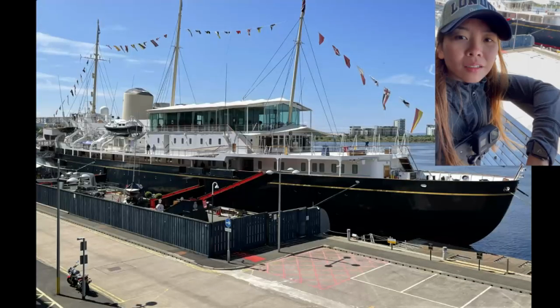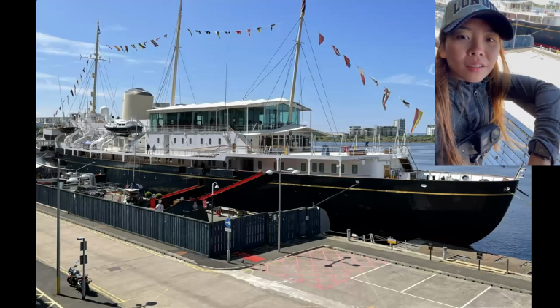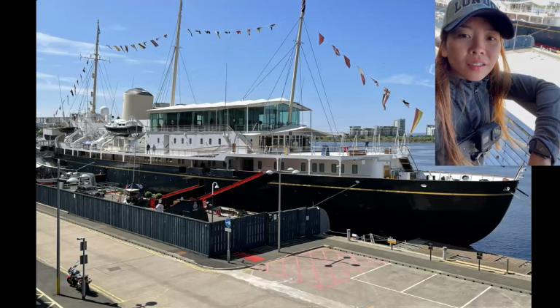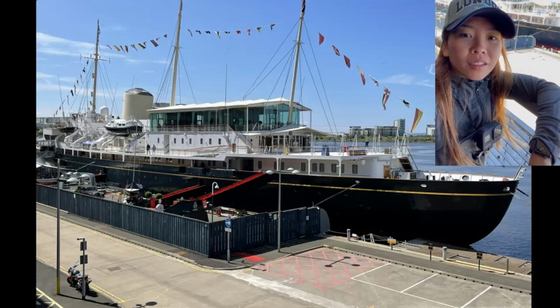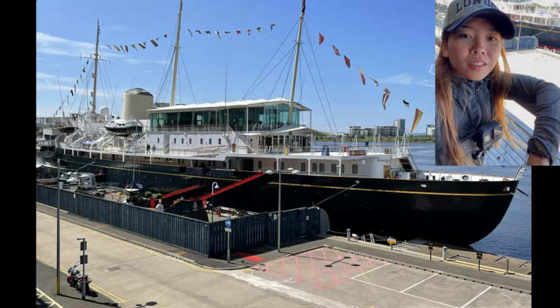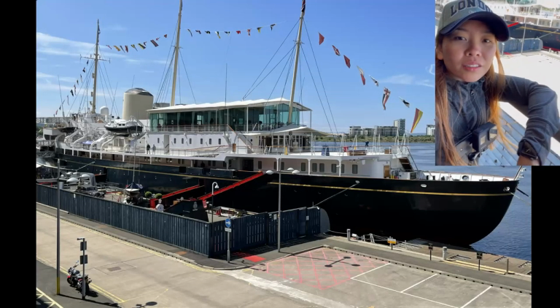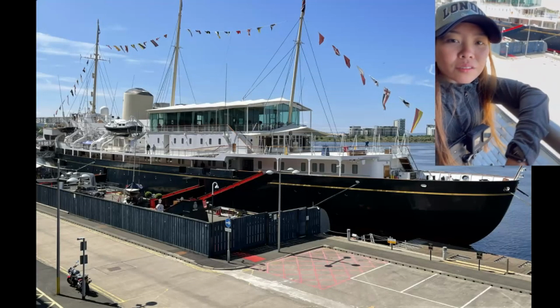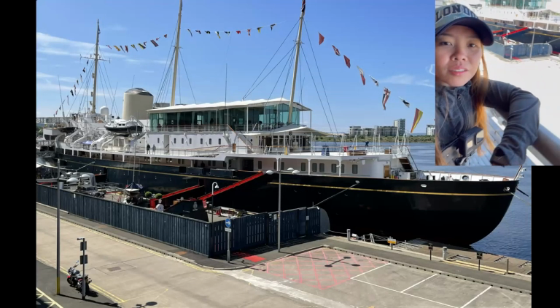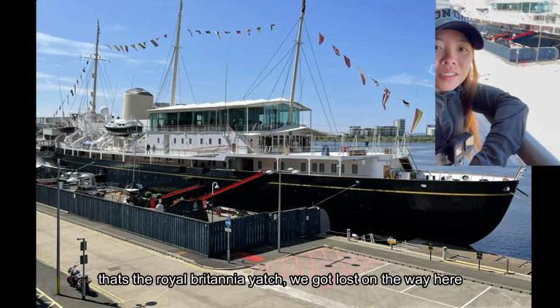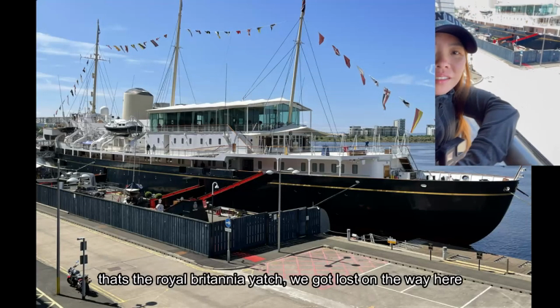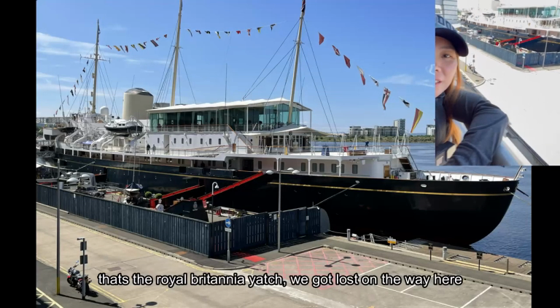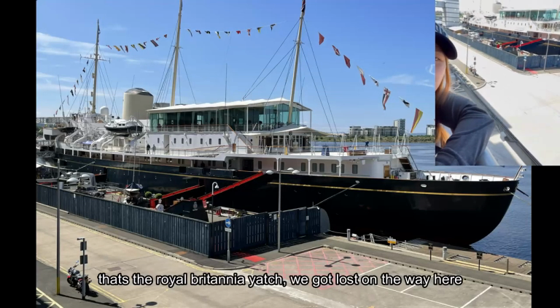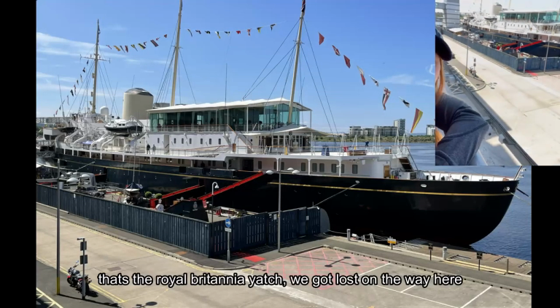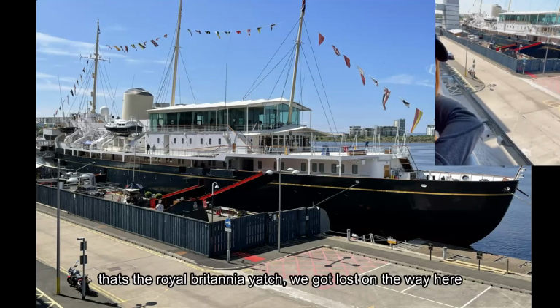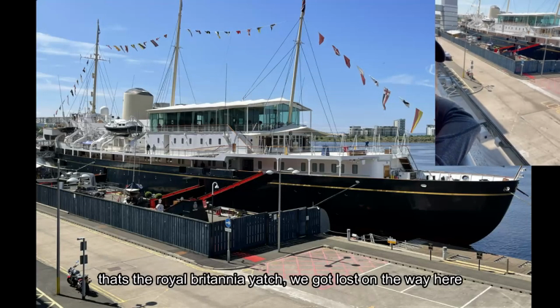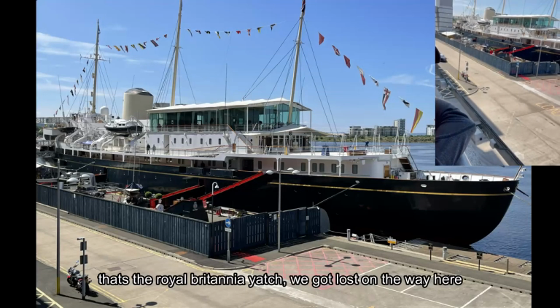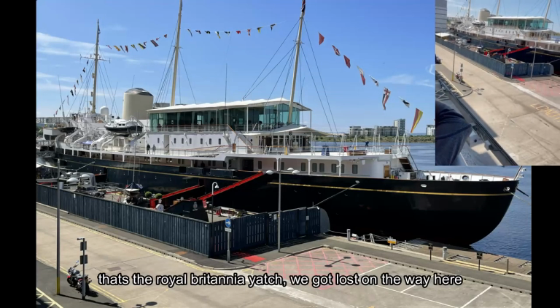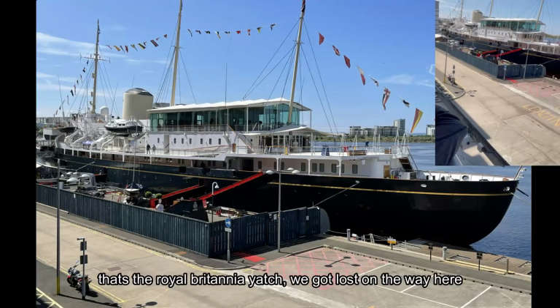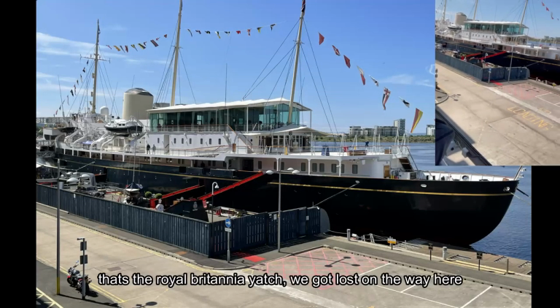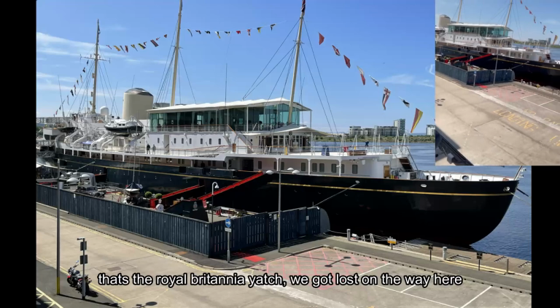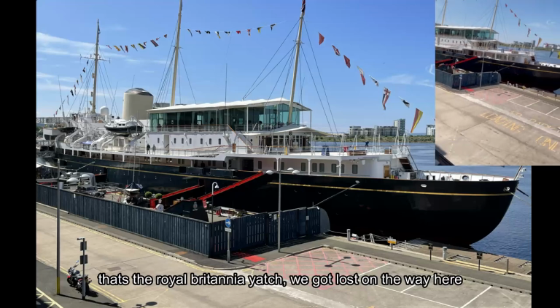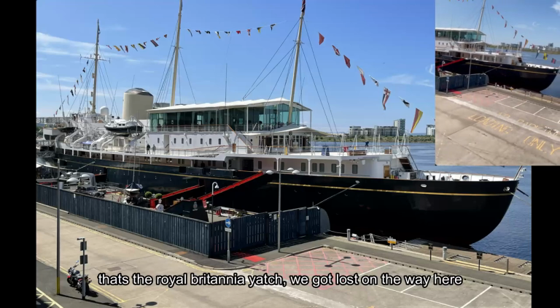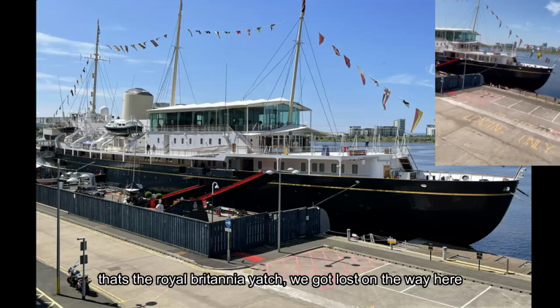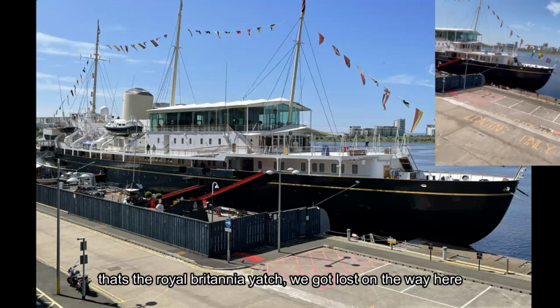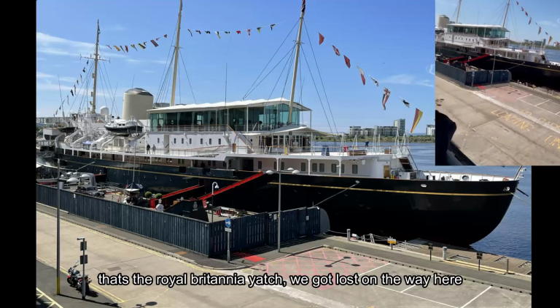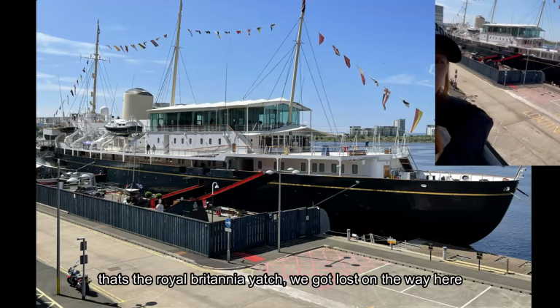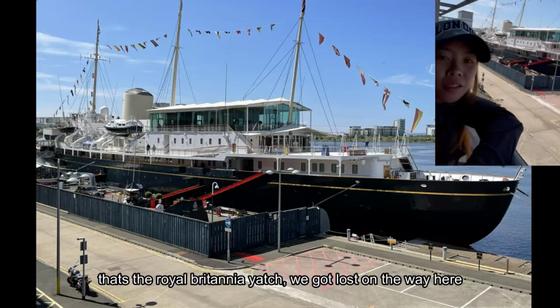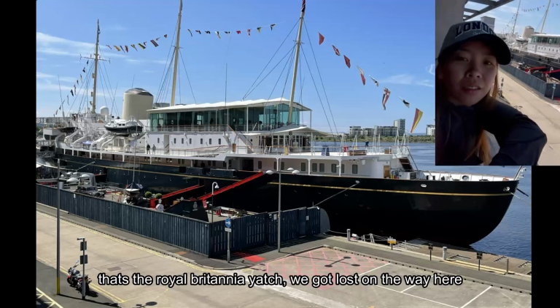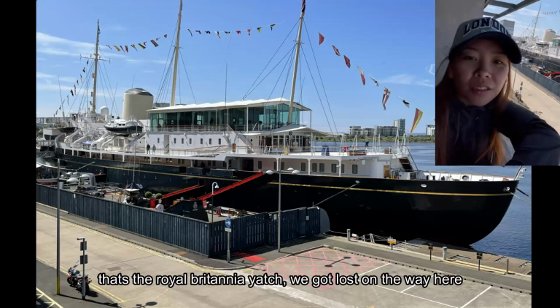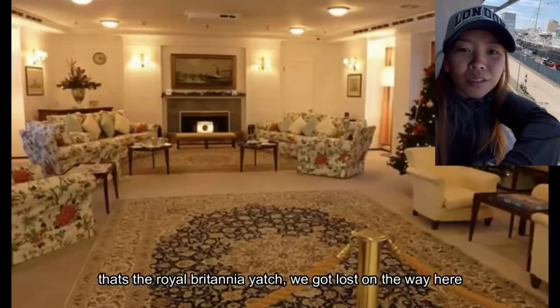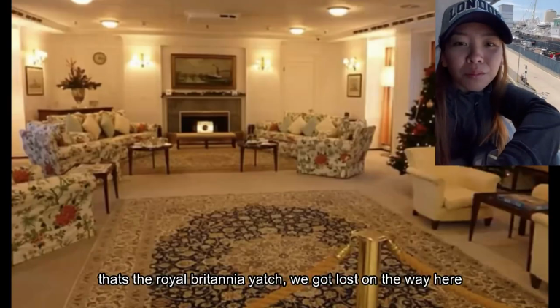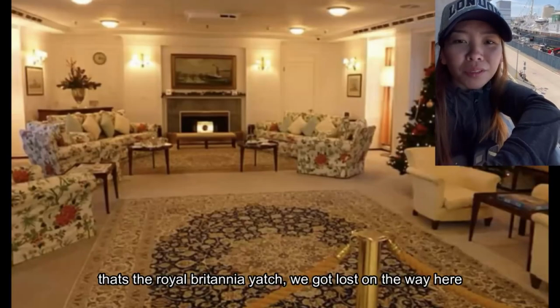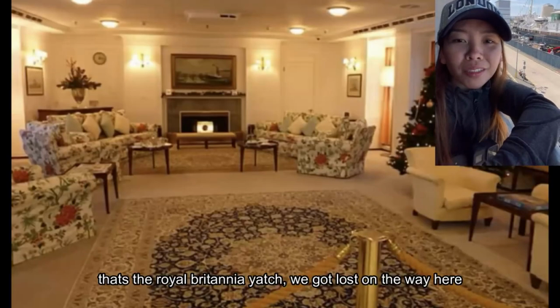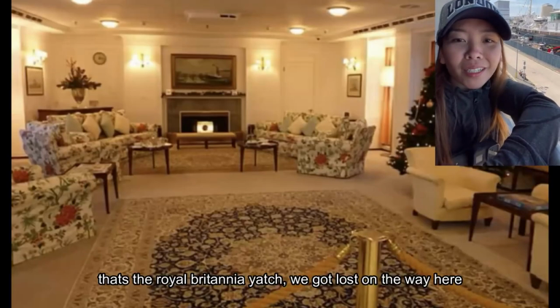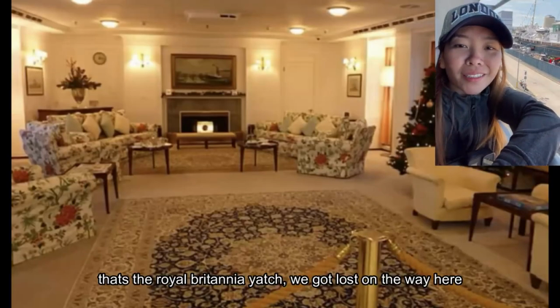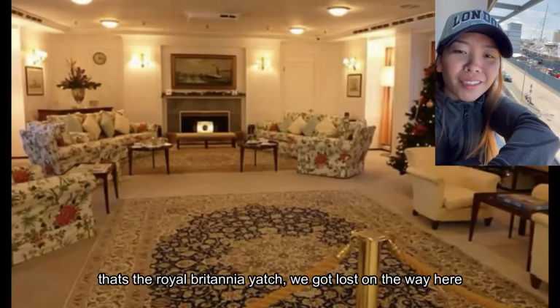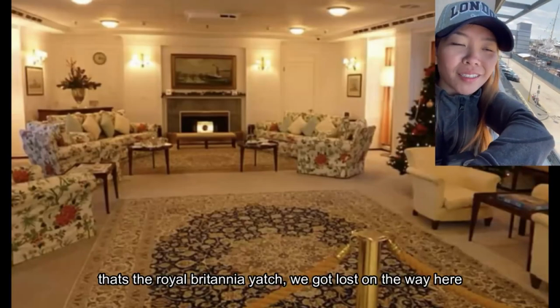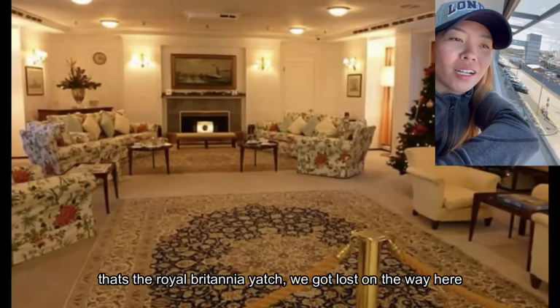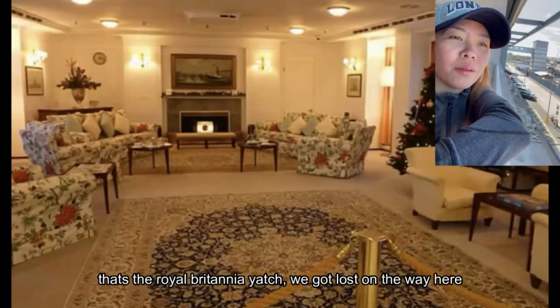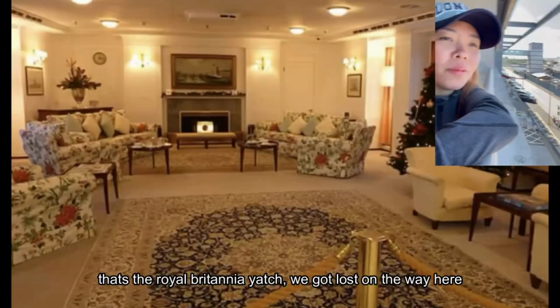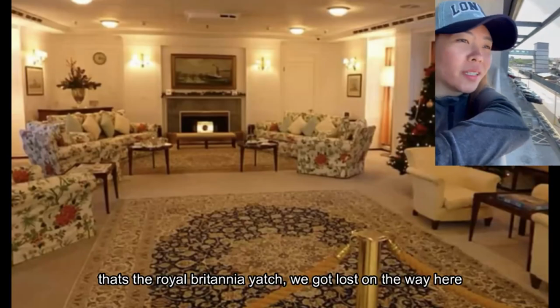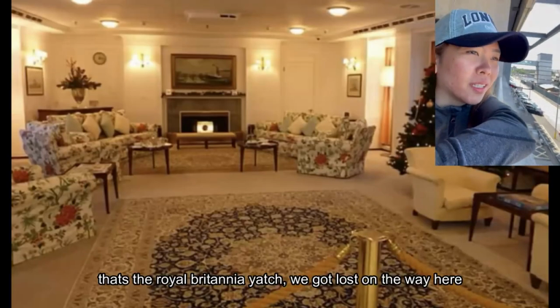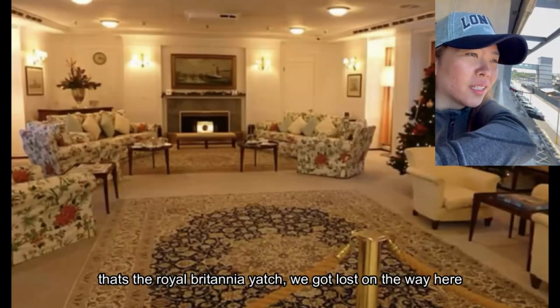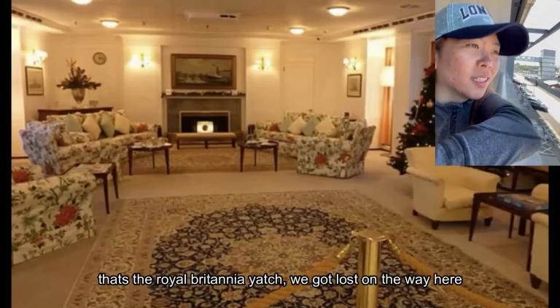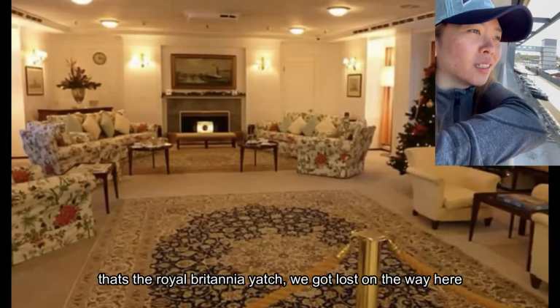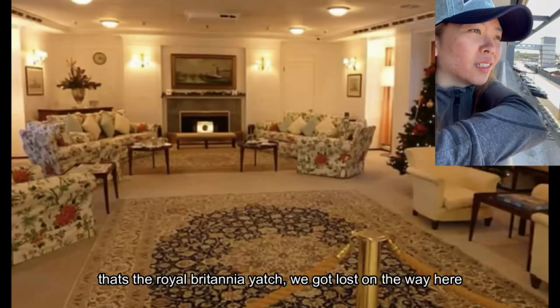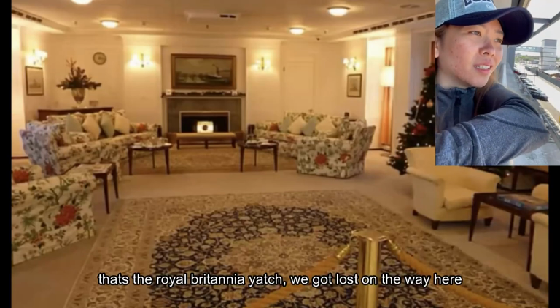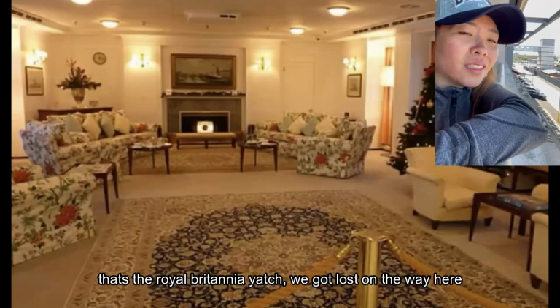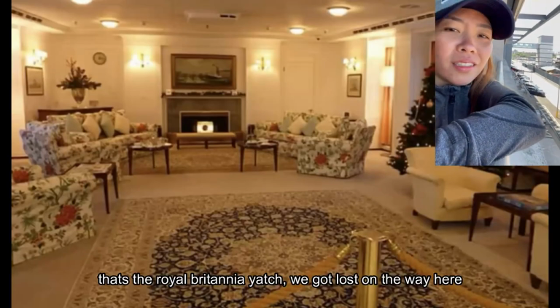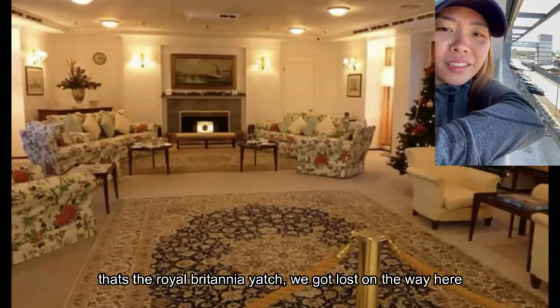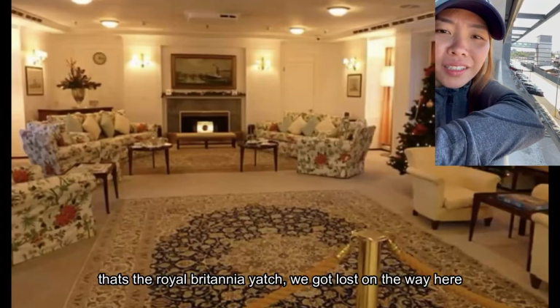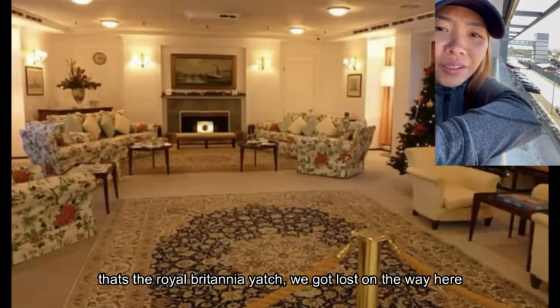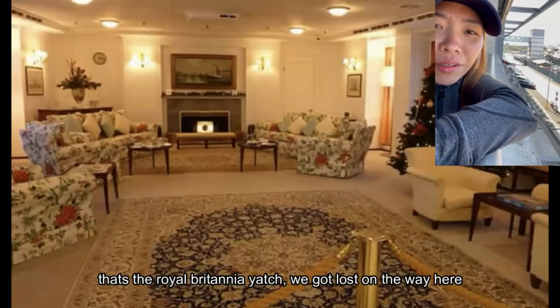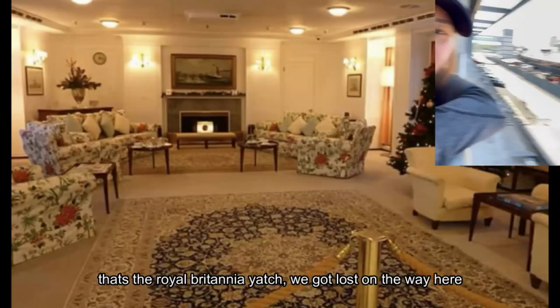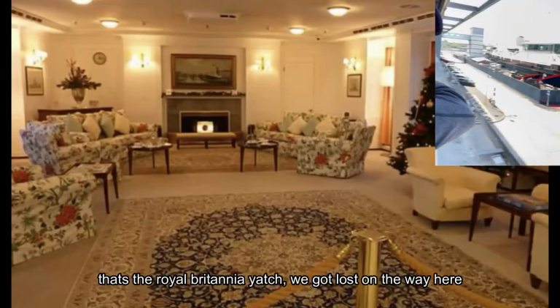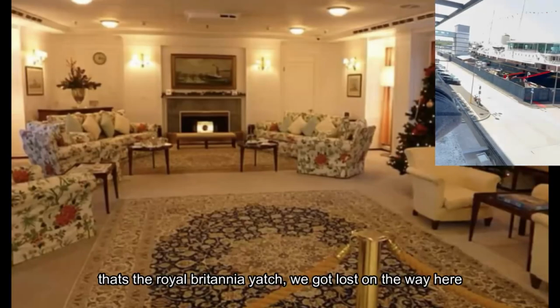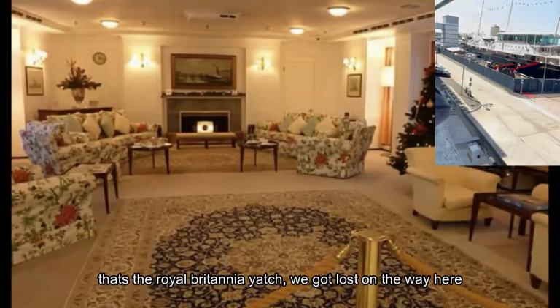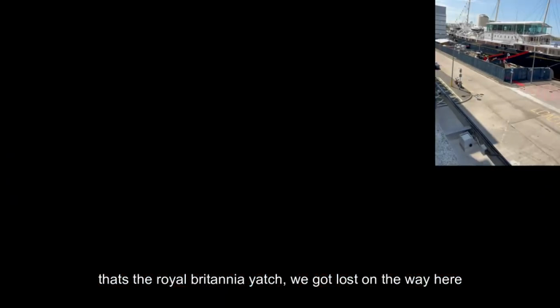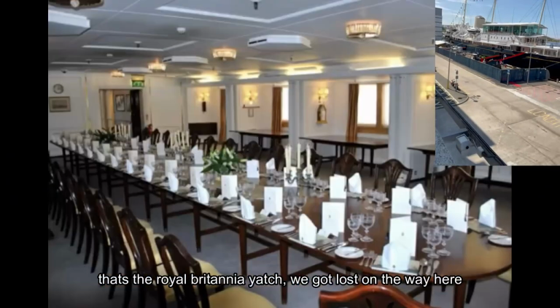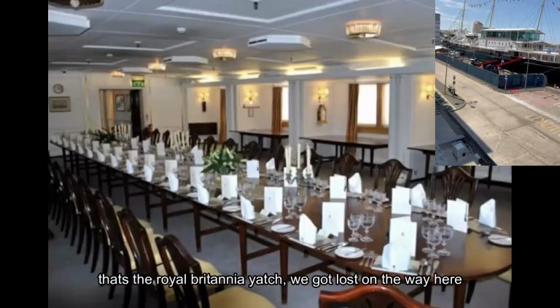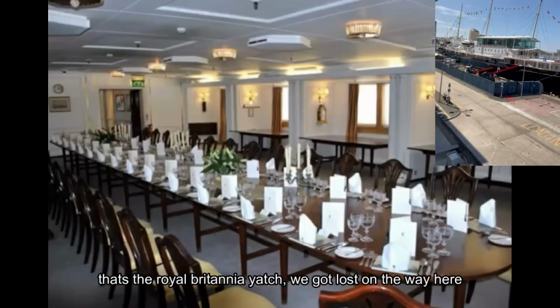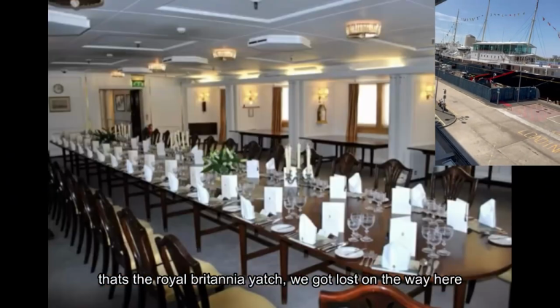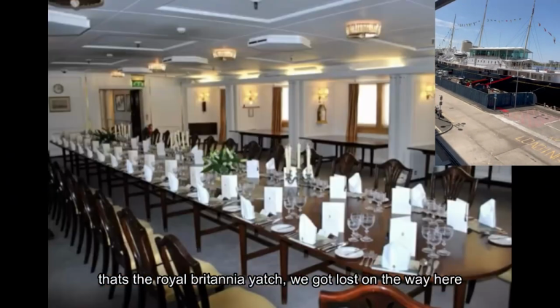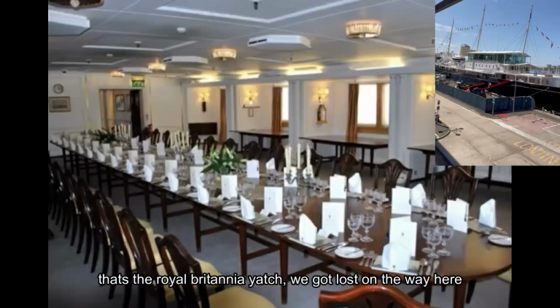So that's the Royal Yacht Britannia. We got lost getting here.